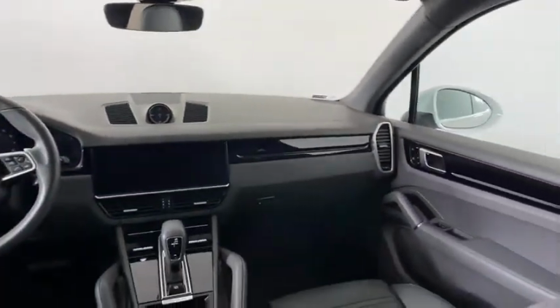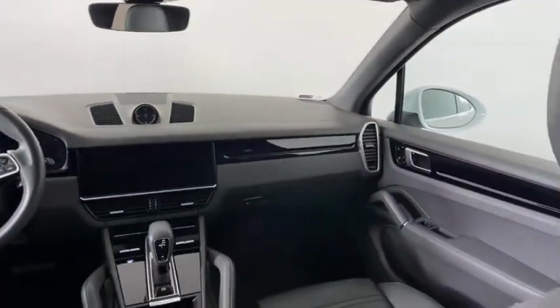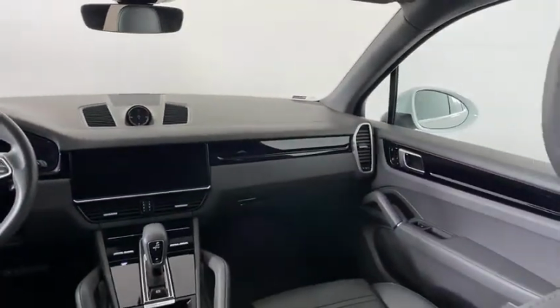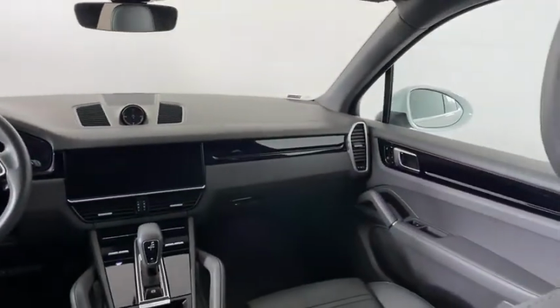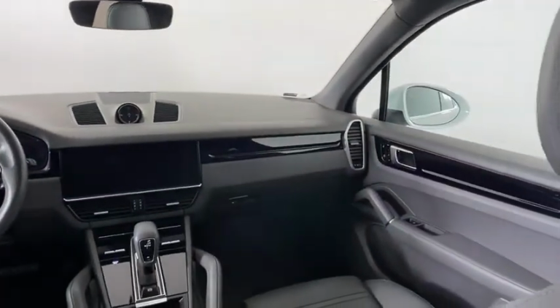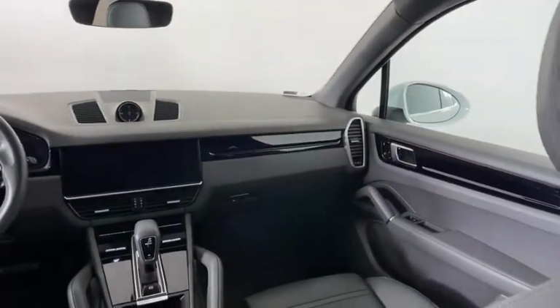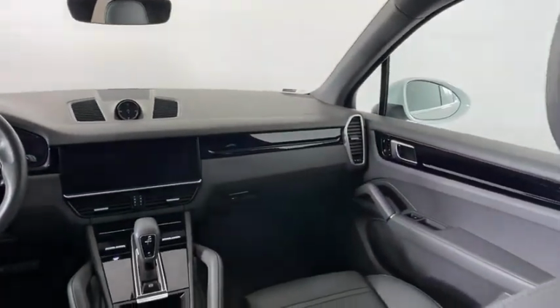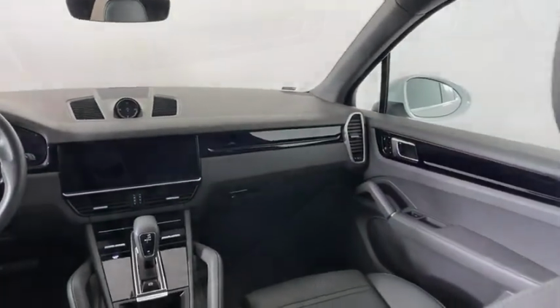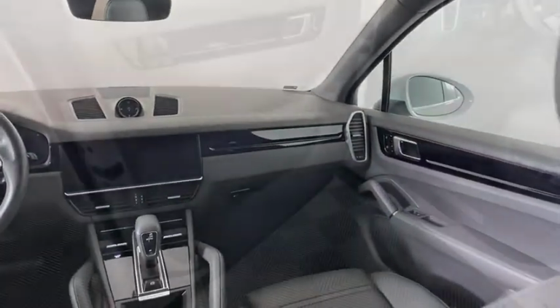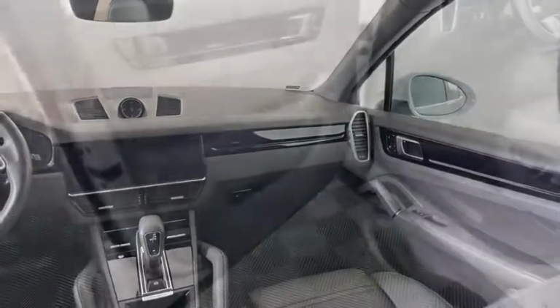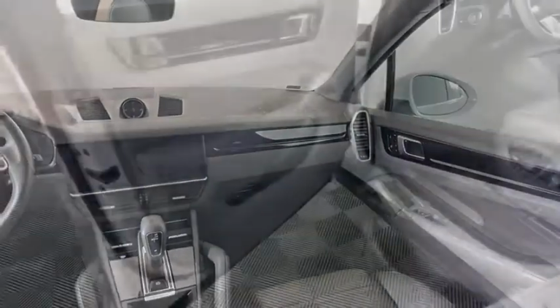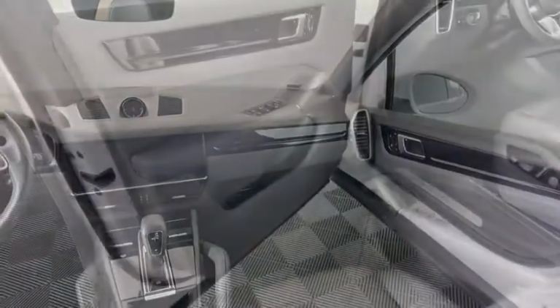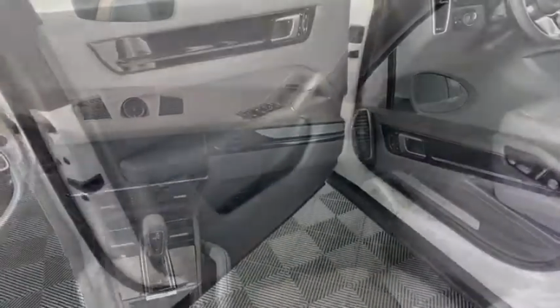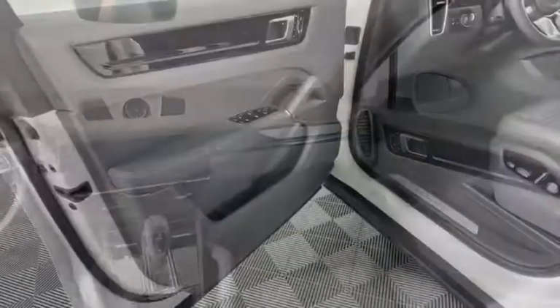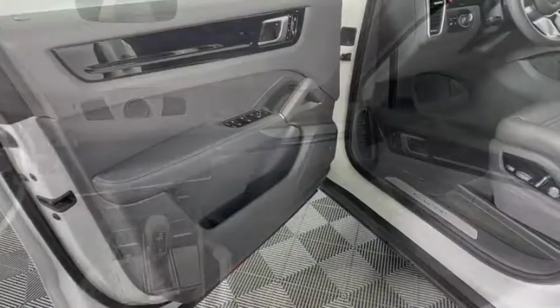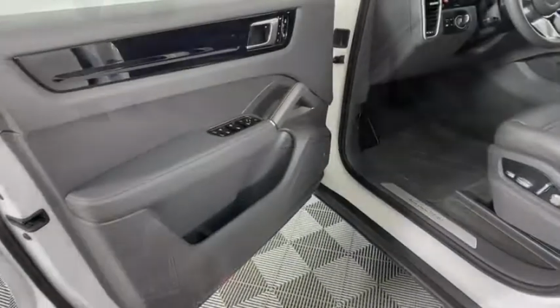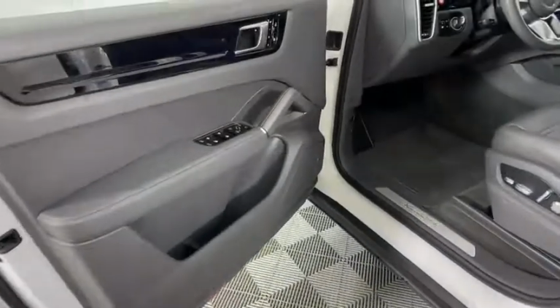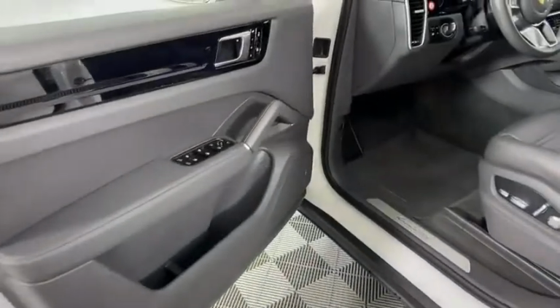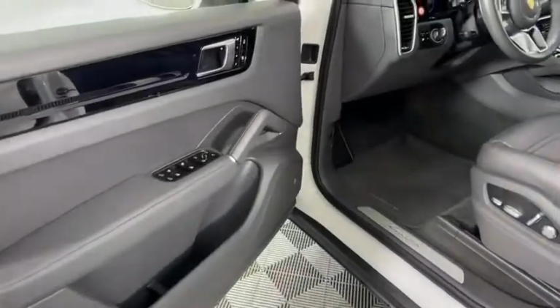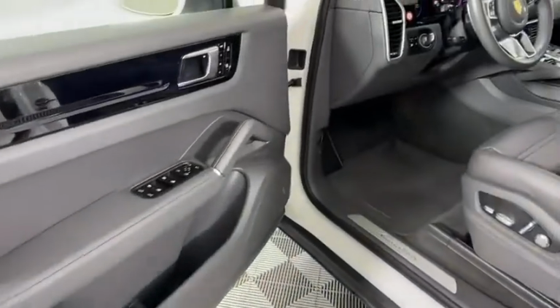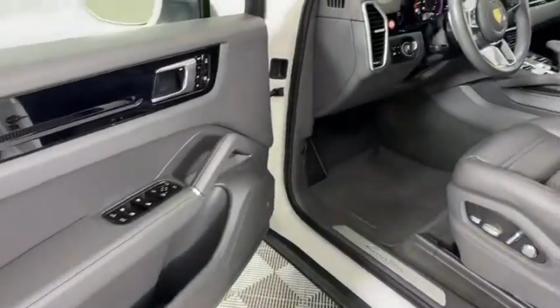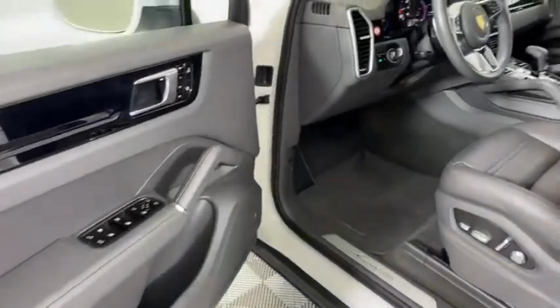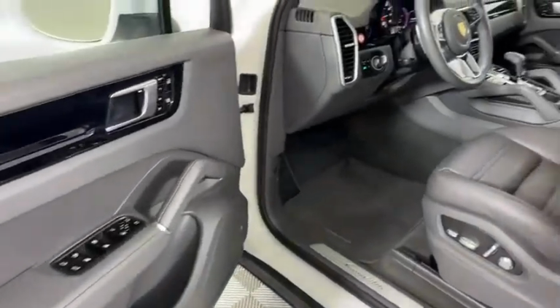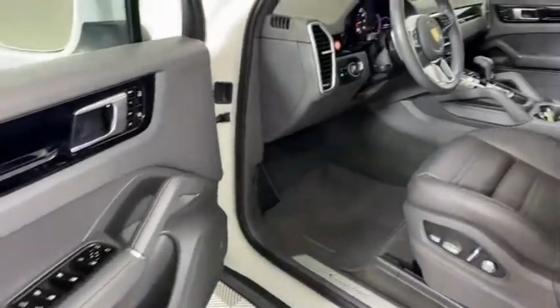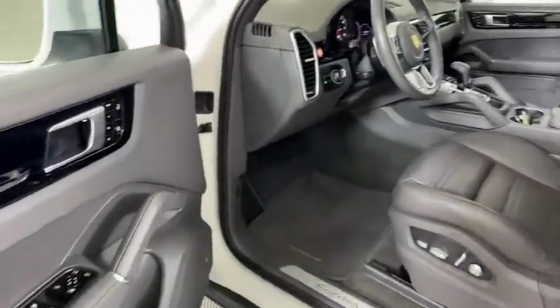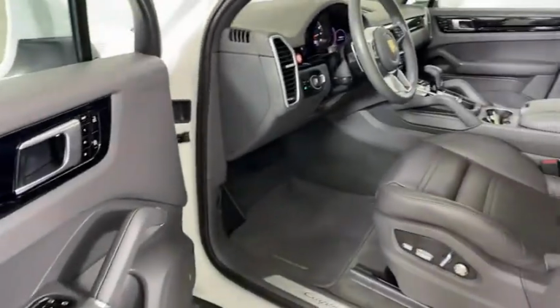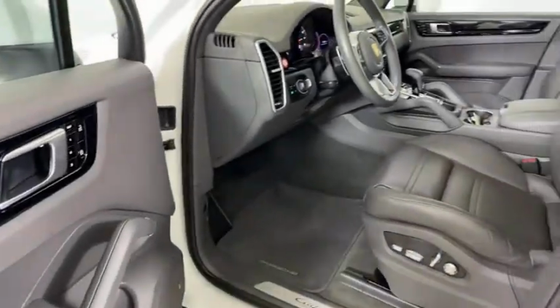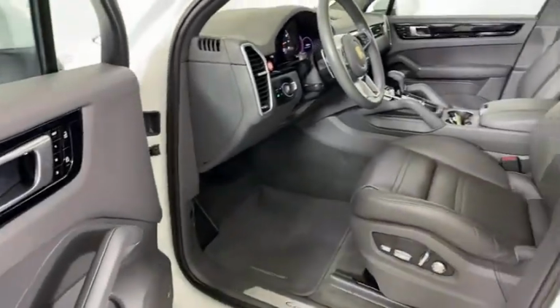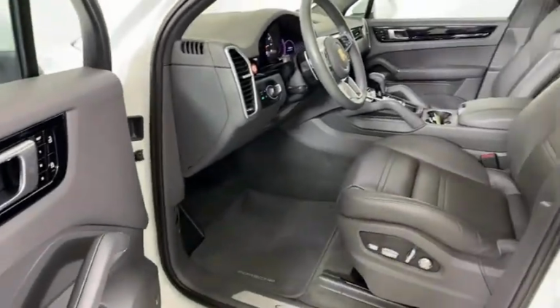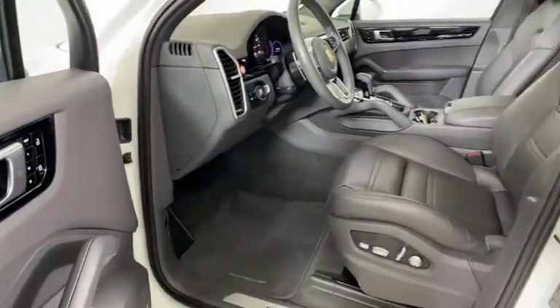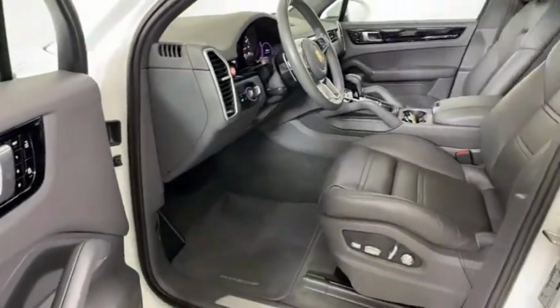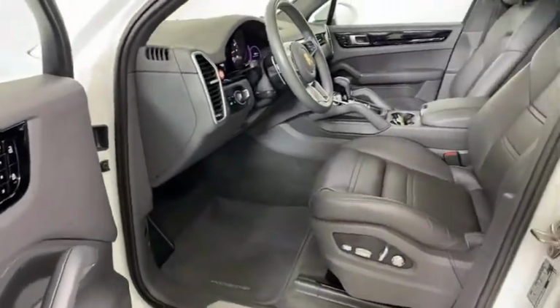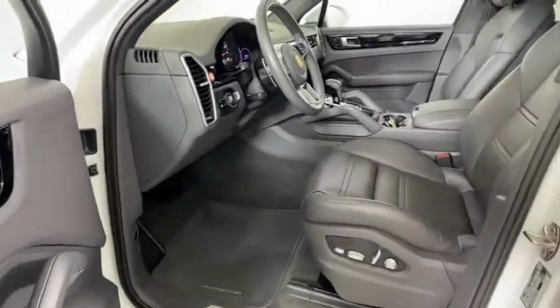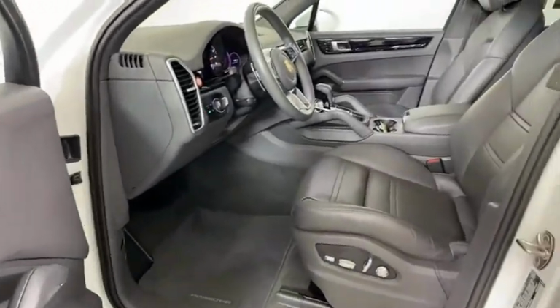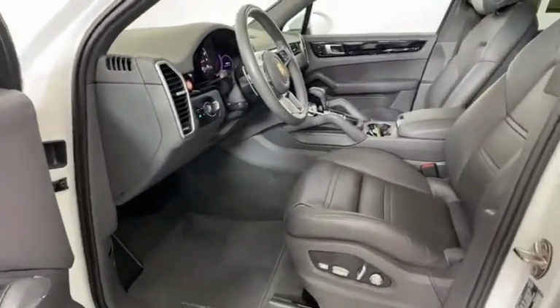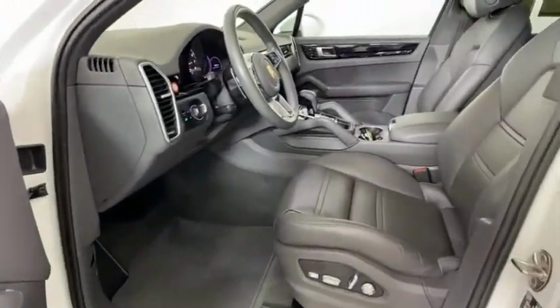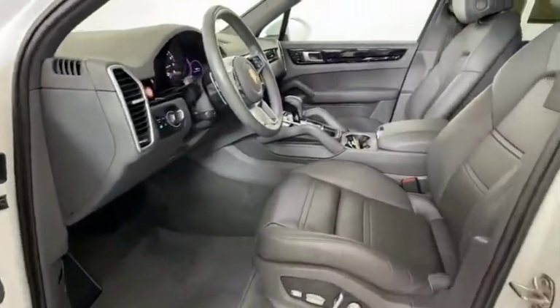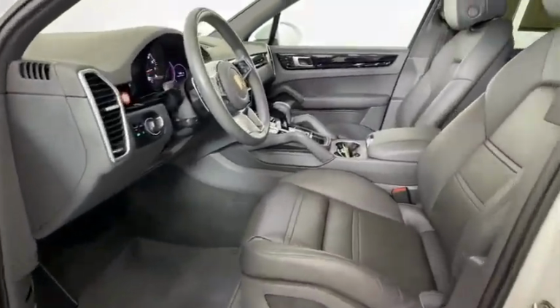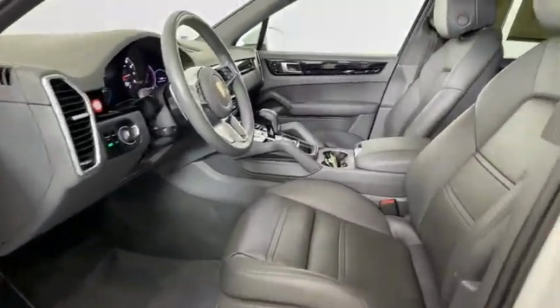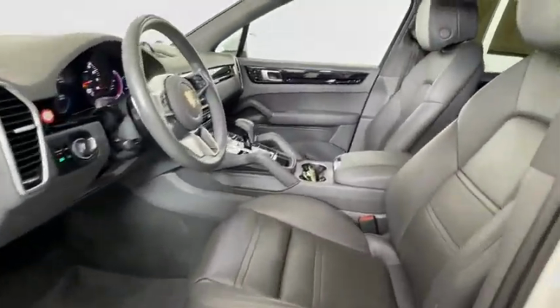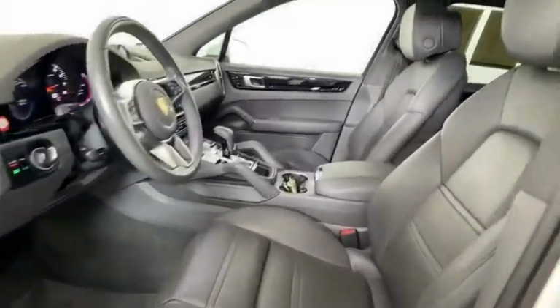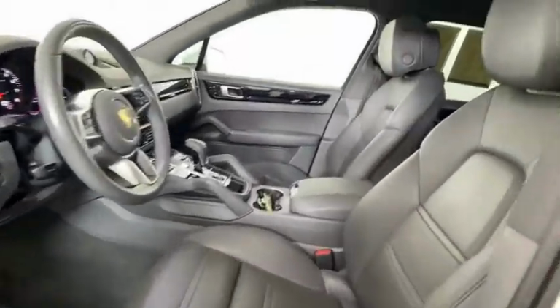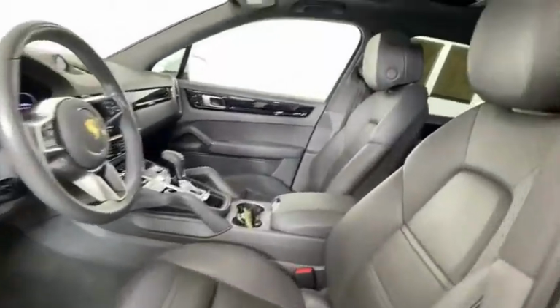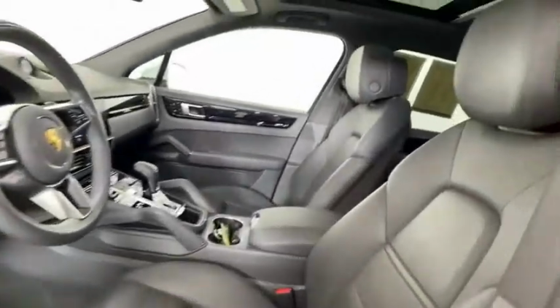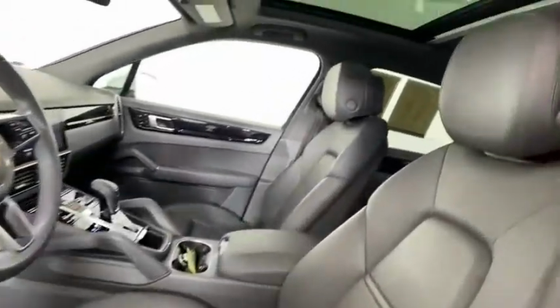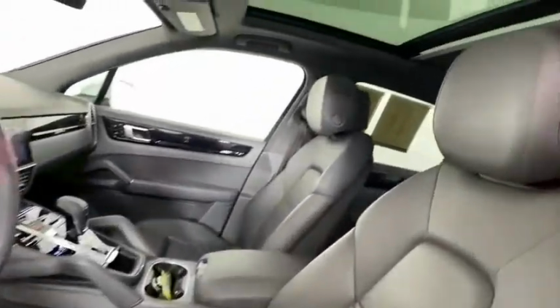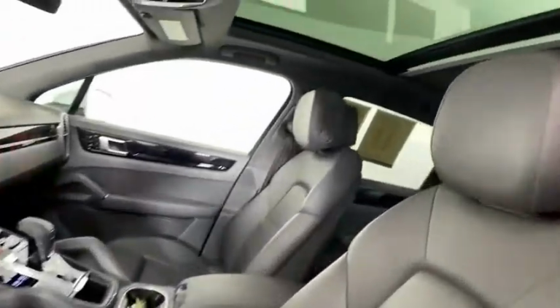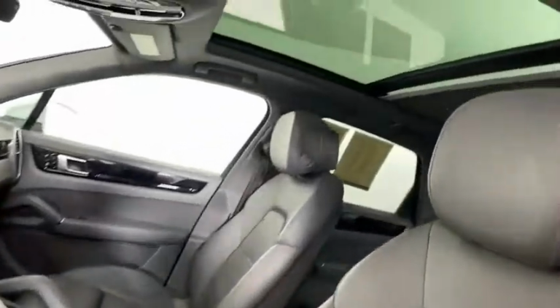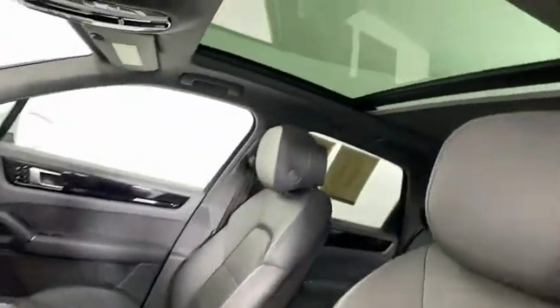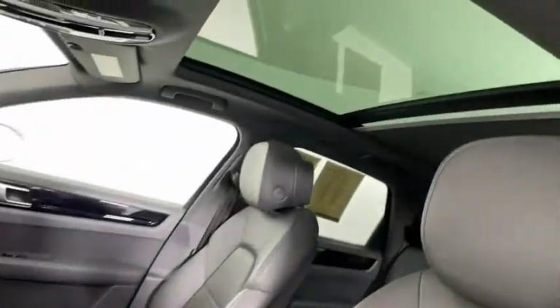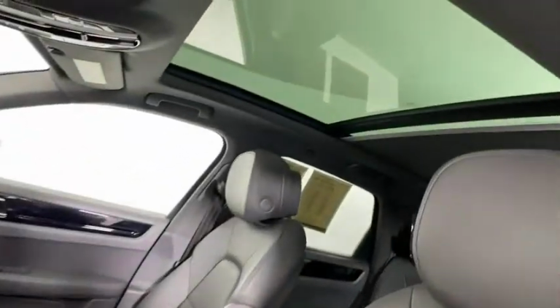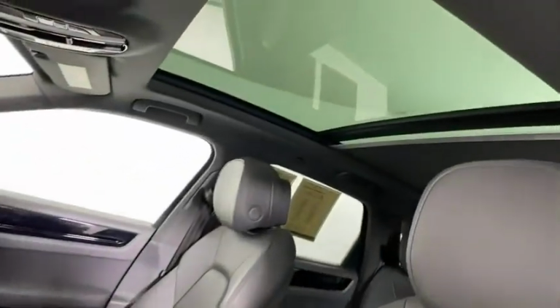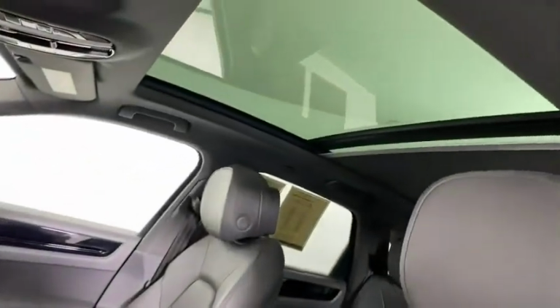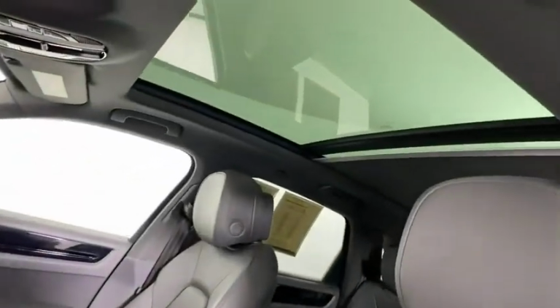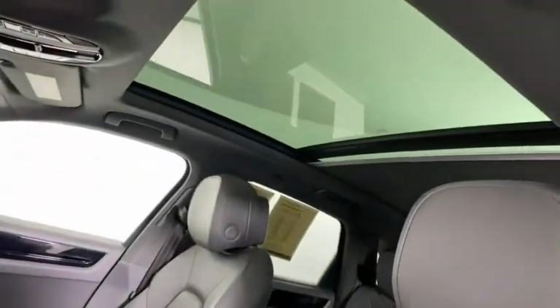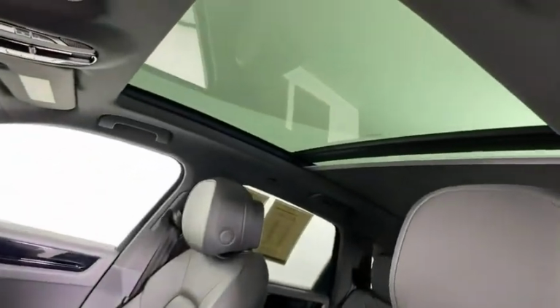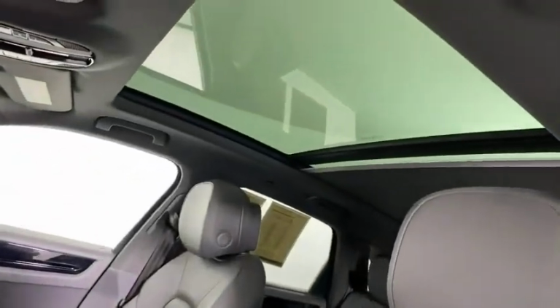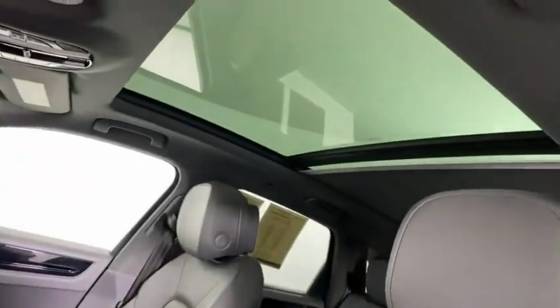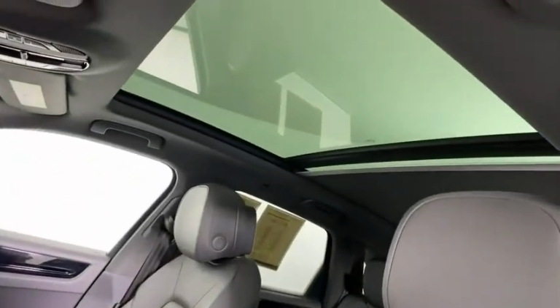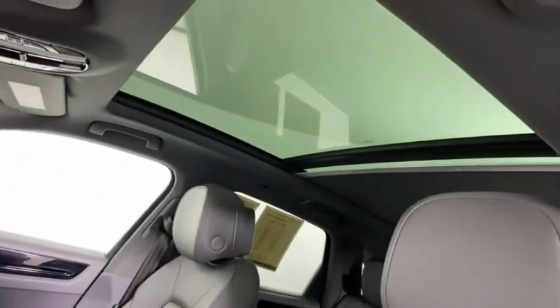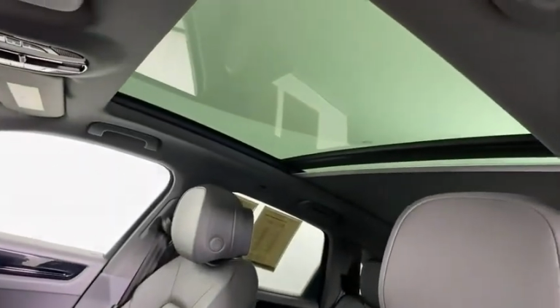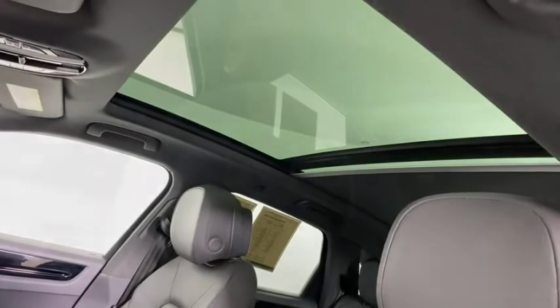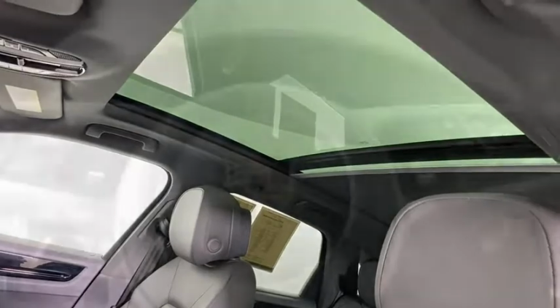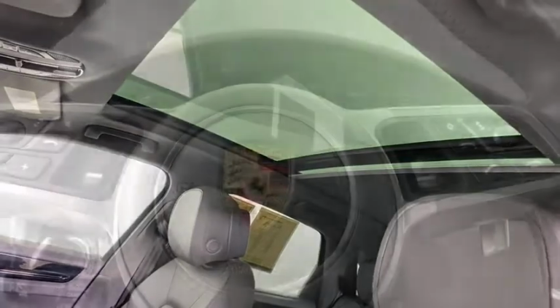Cruise control. This vehicle offers reliability and good looks at a great price. So come in and take a test drive today.